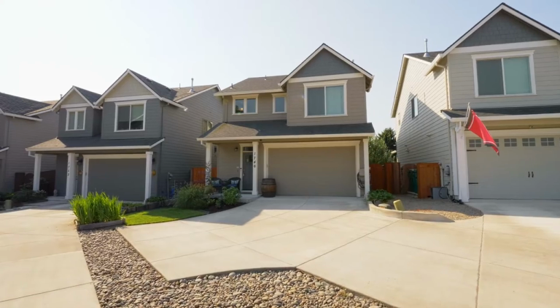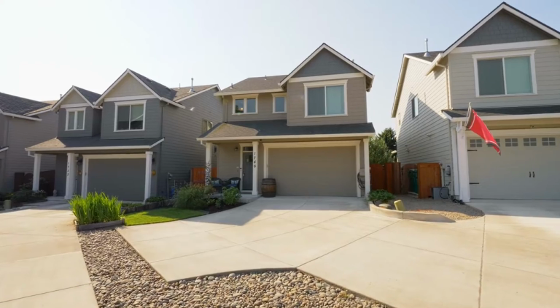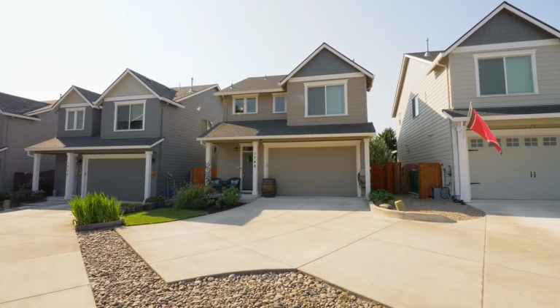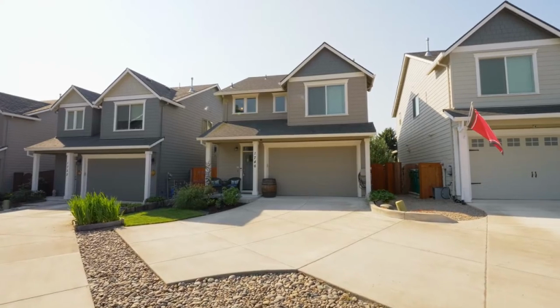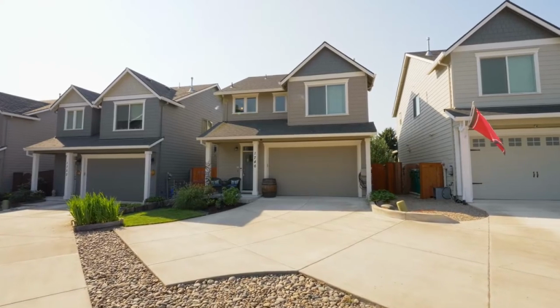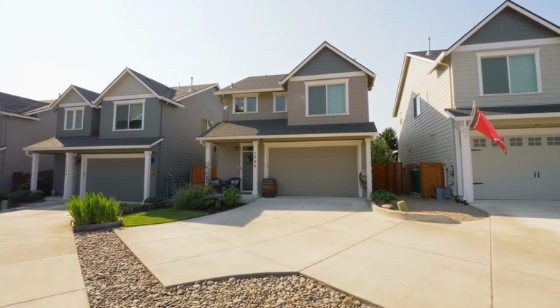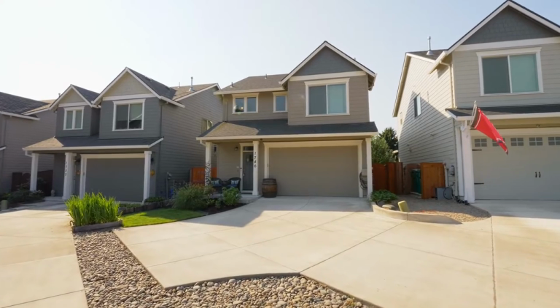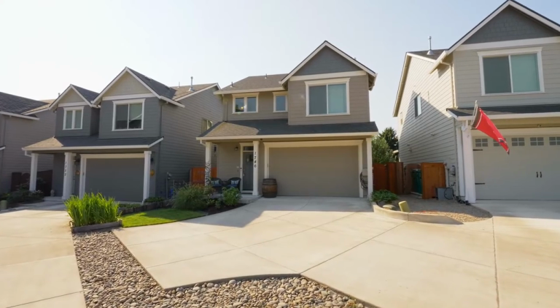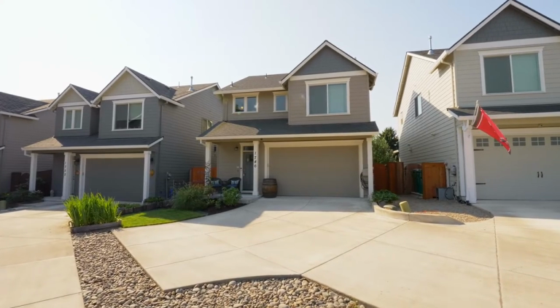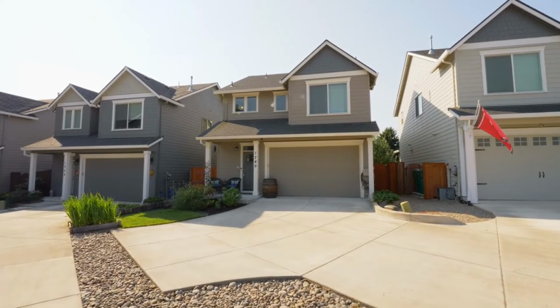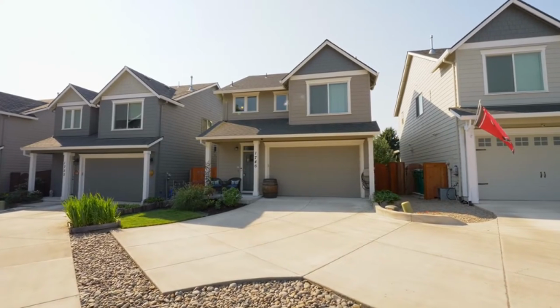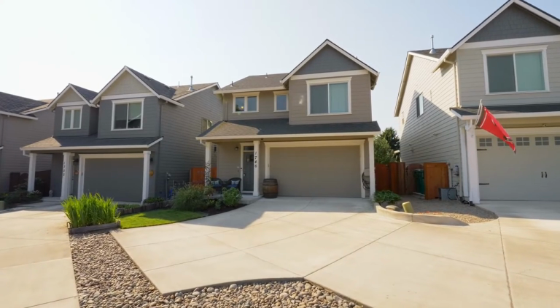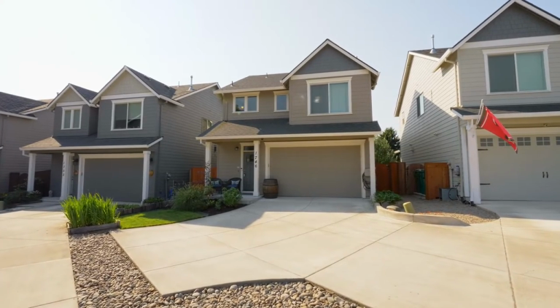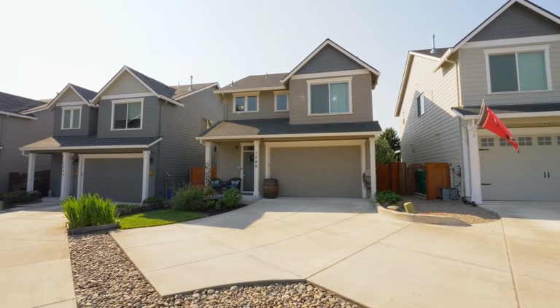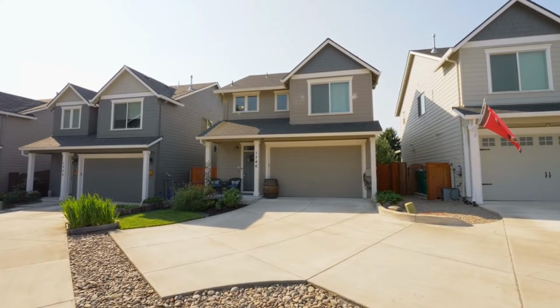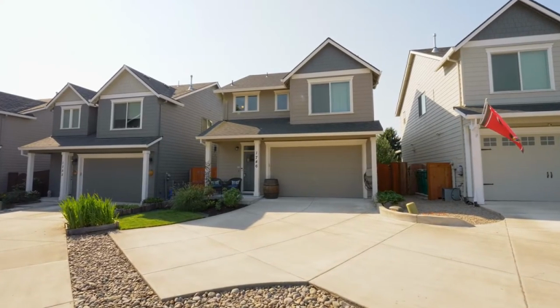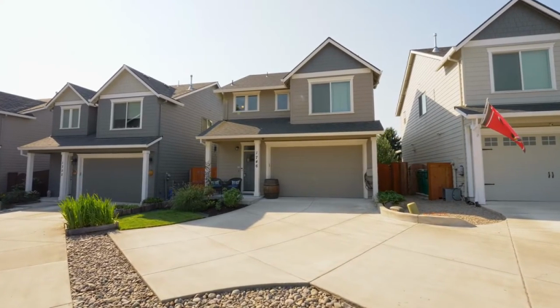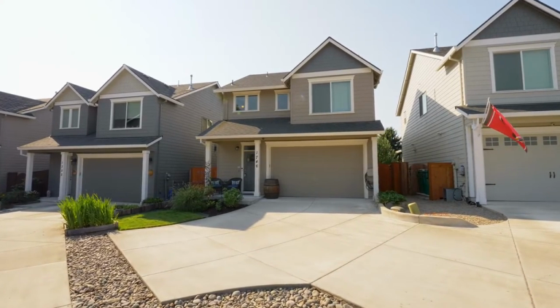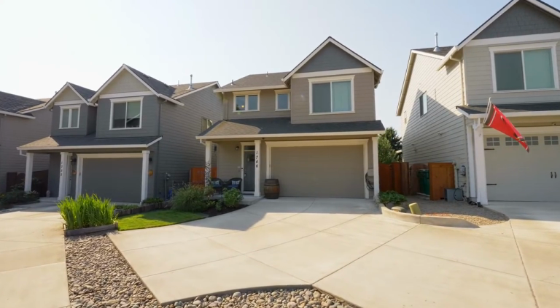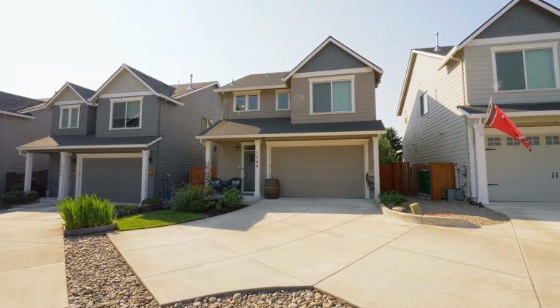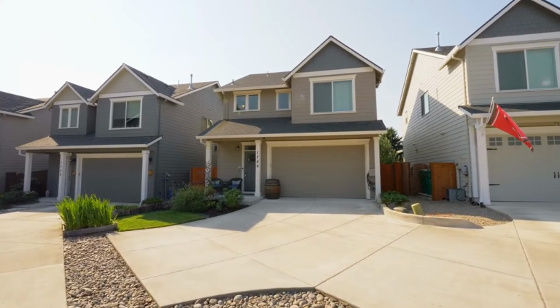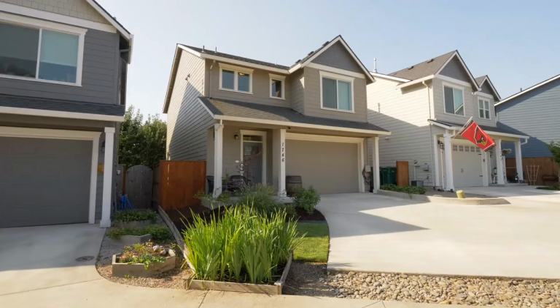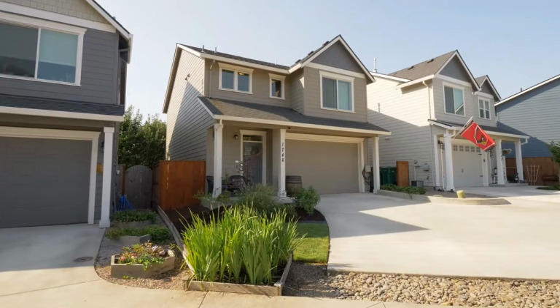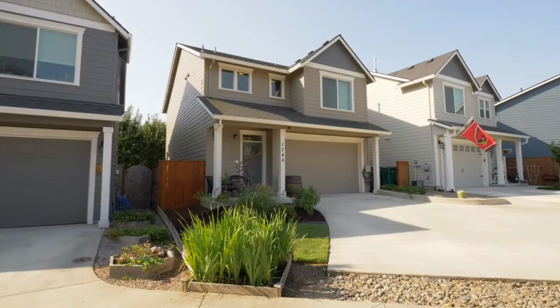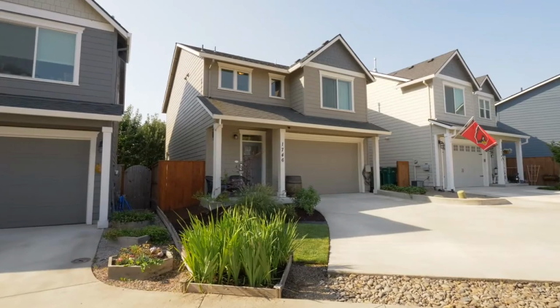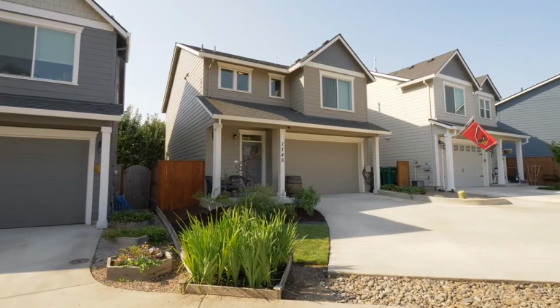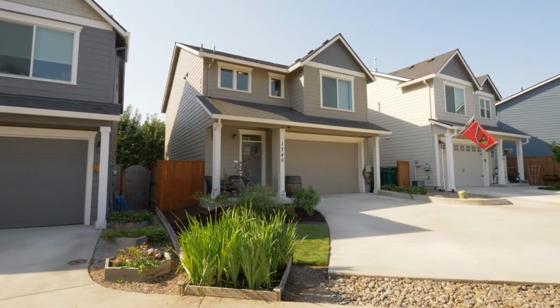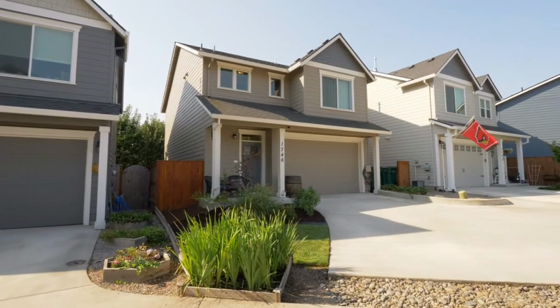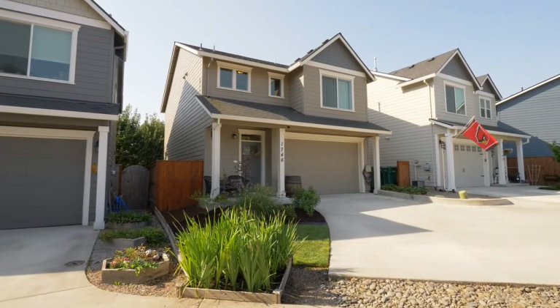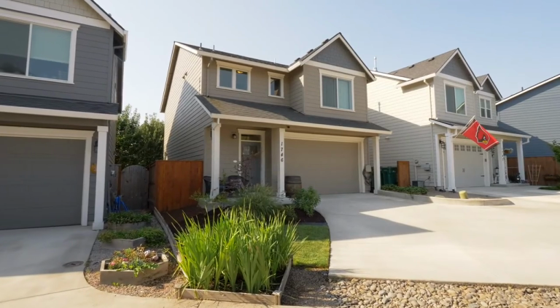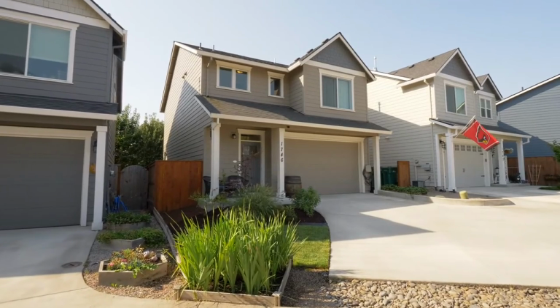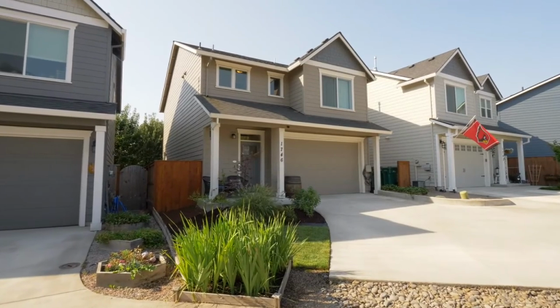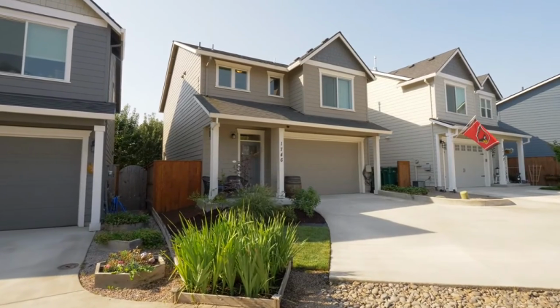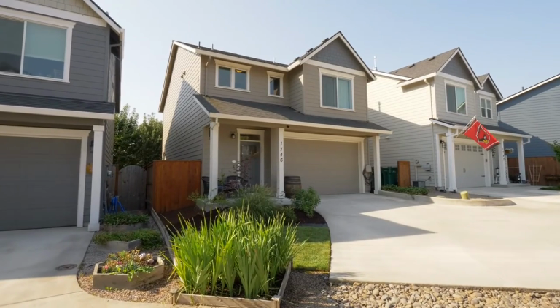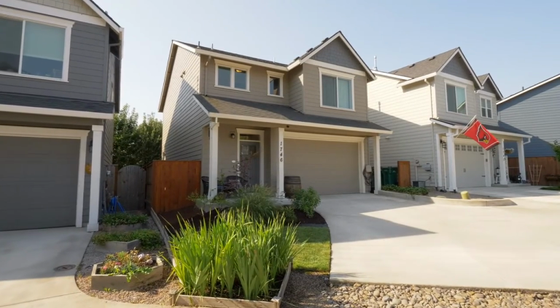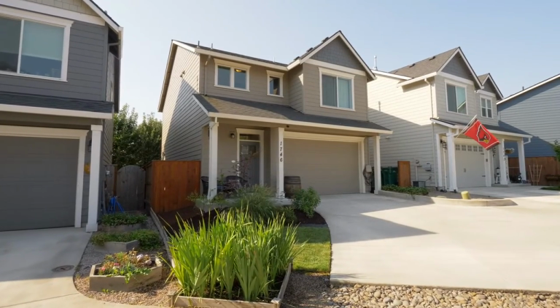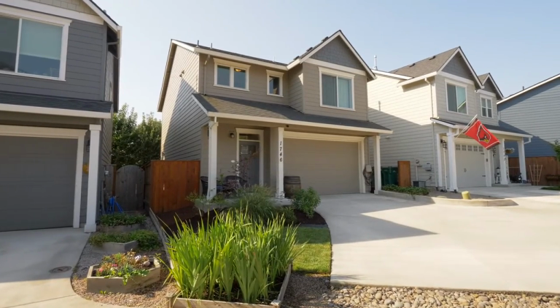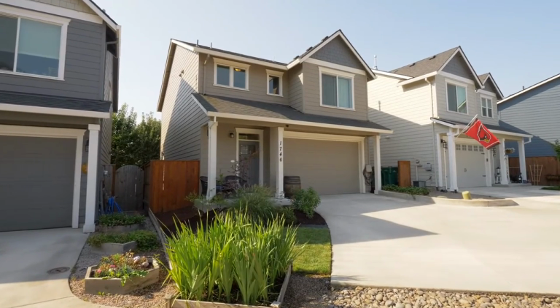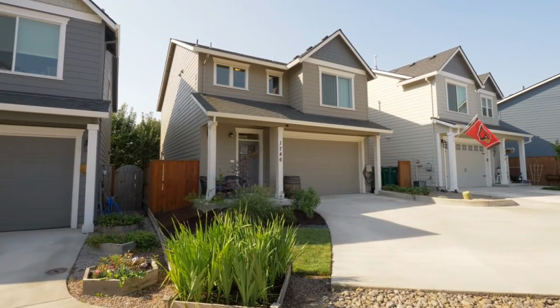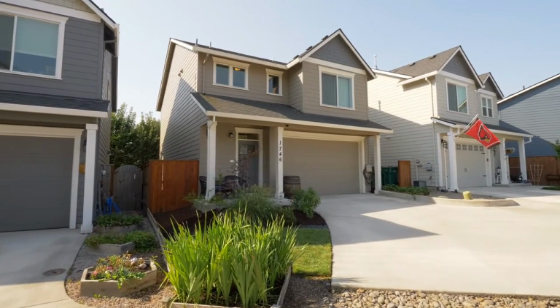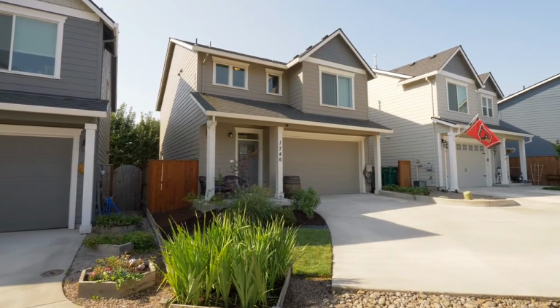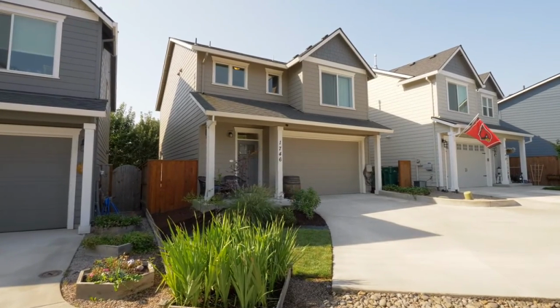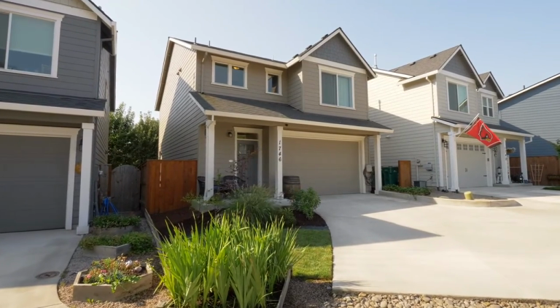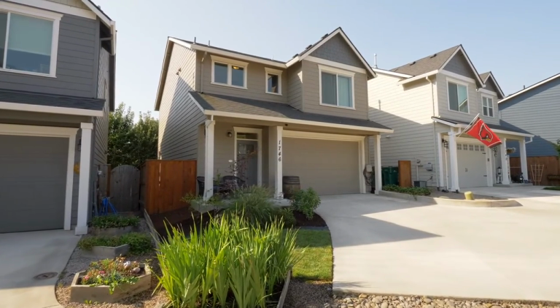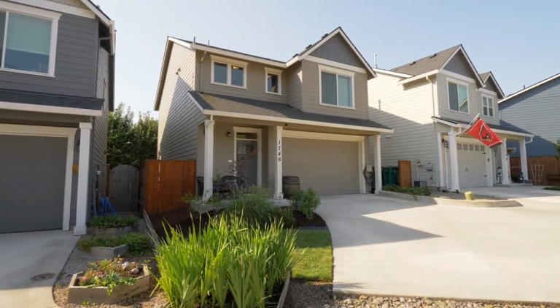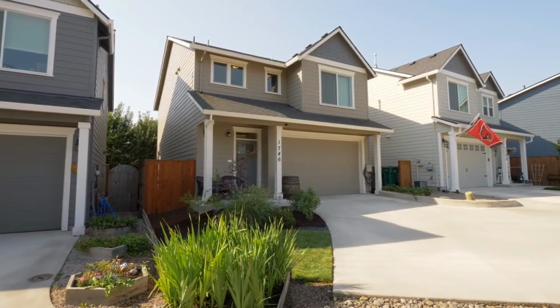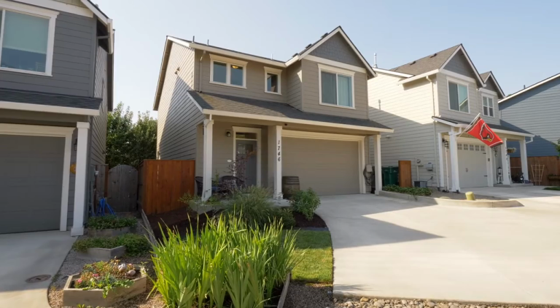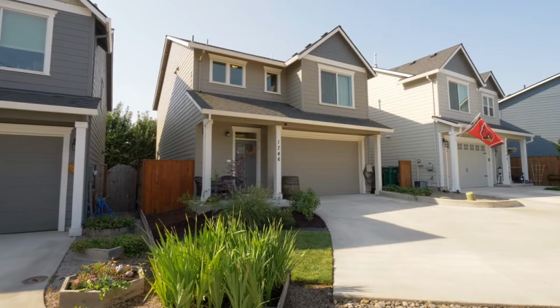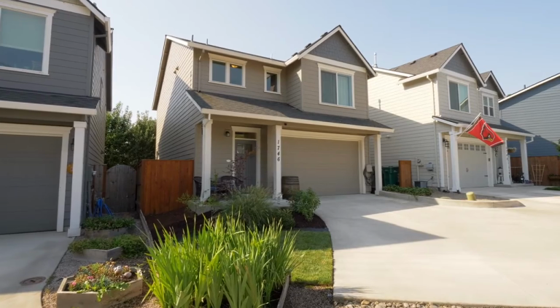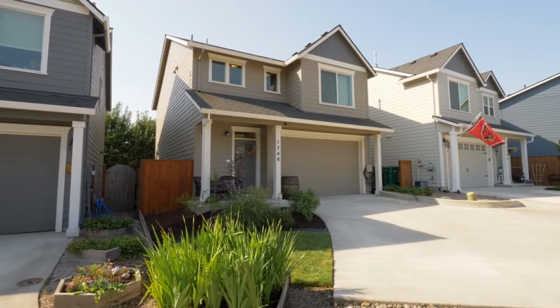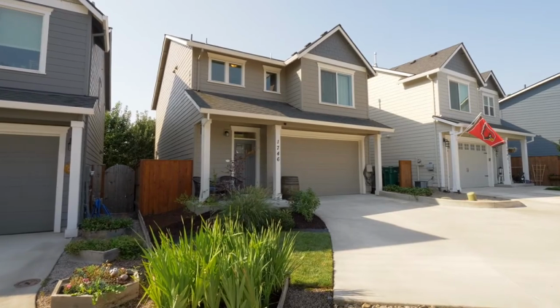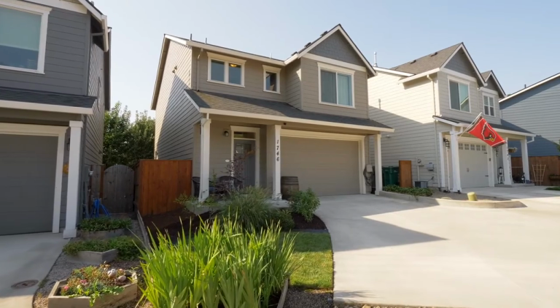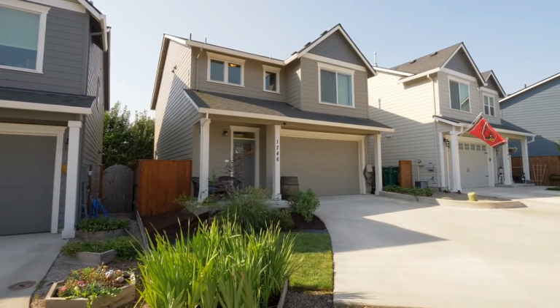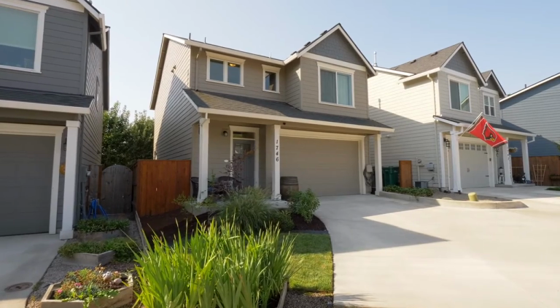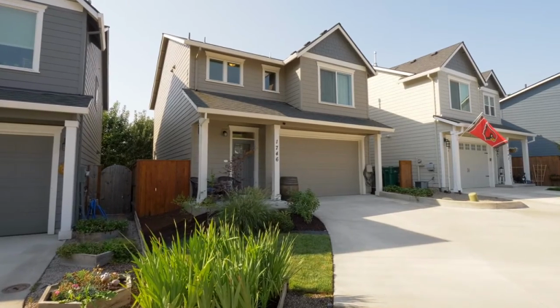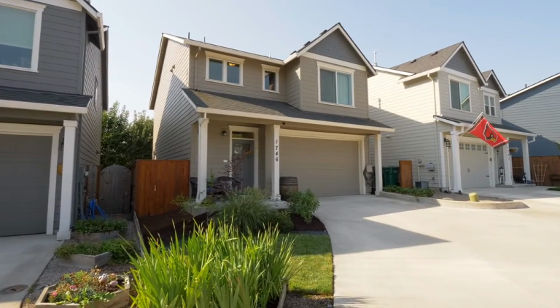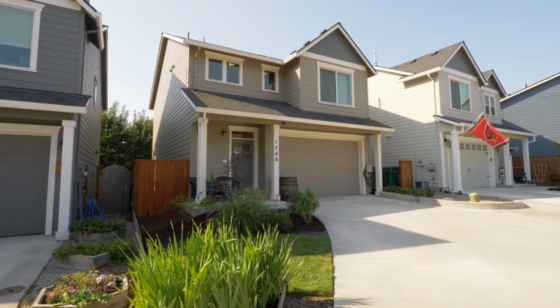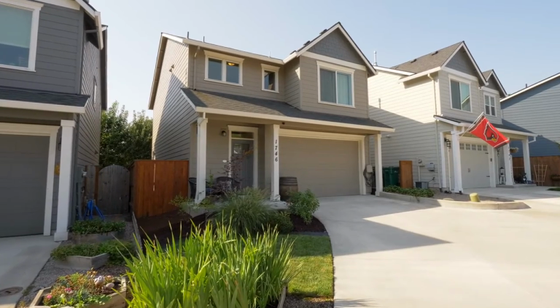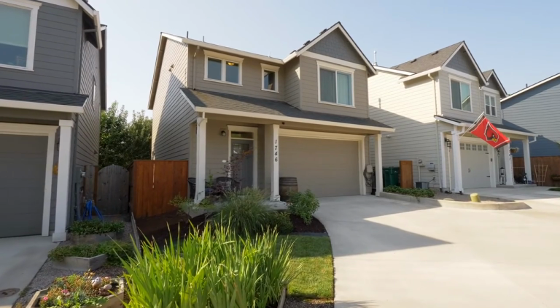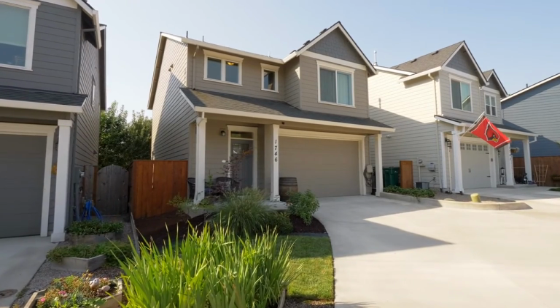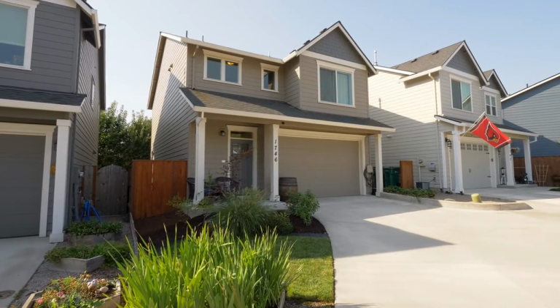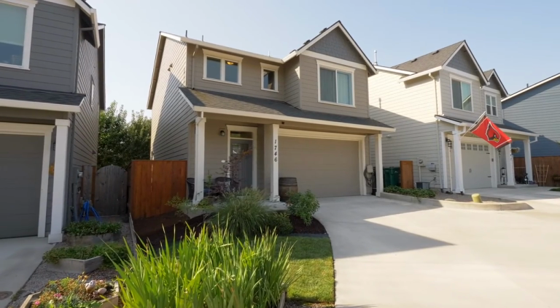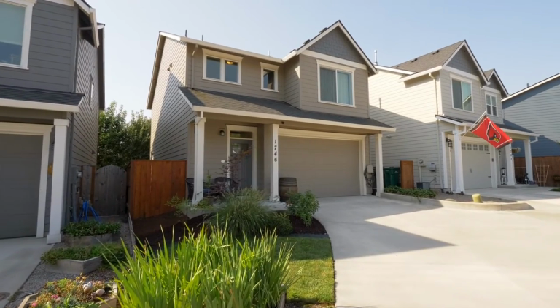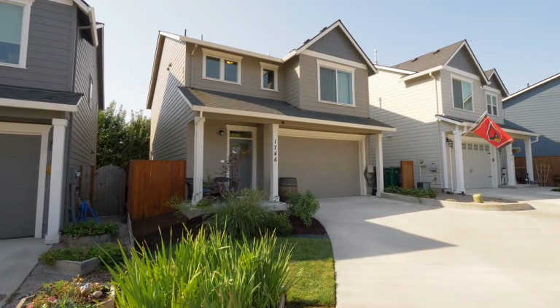A gorgeous move-in-ready home — it's all here on Darby Court and ready for you to call home.